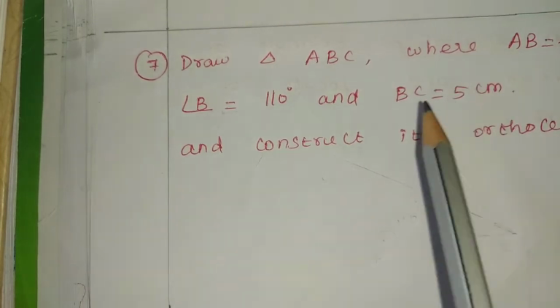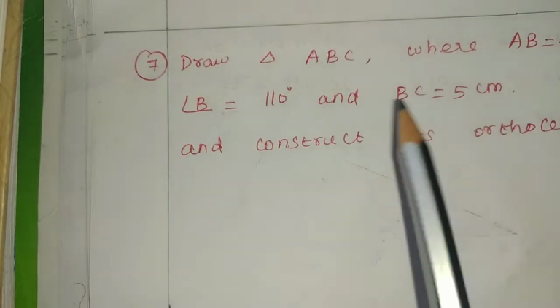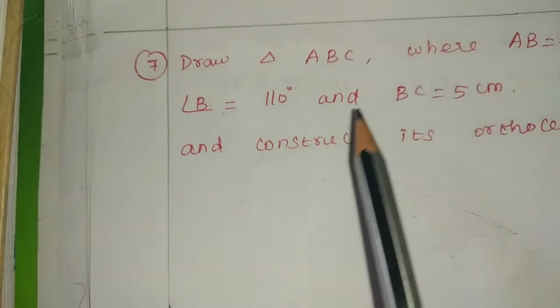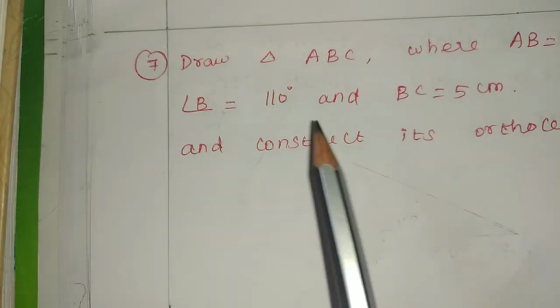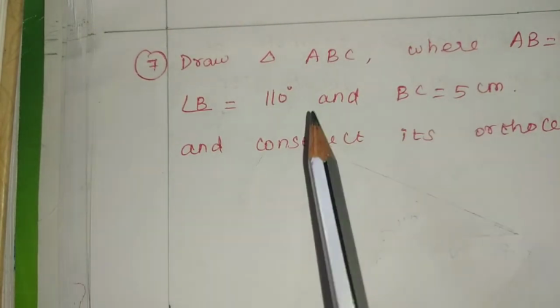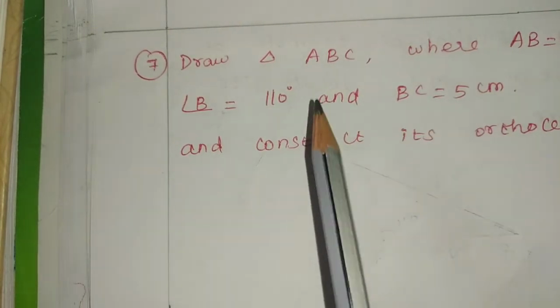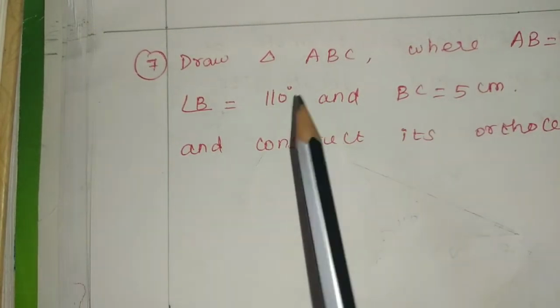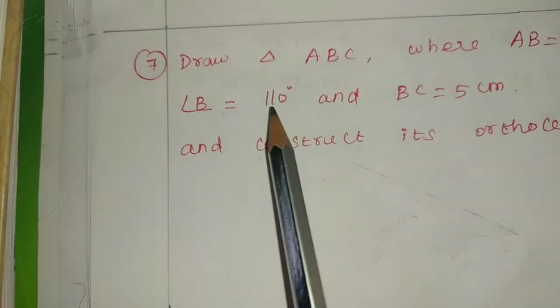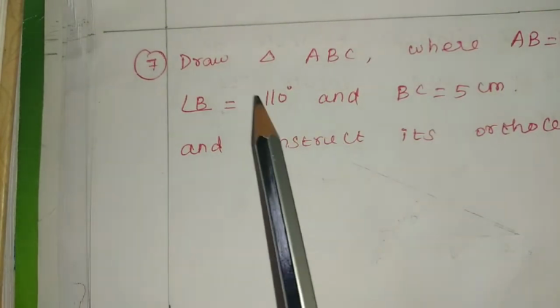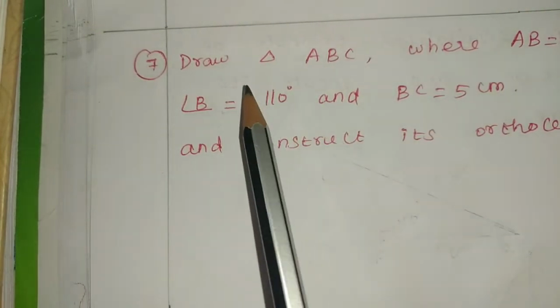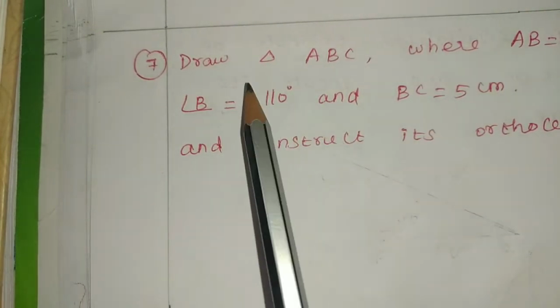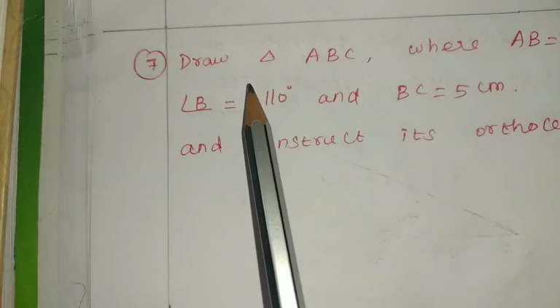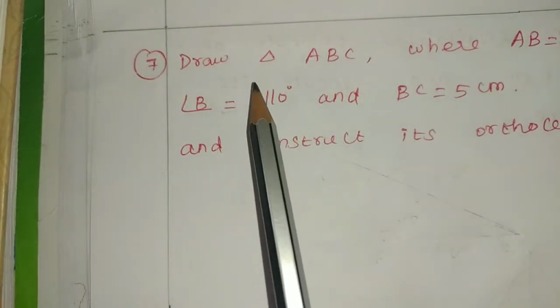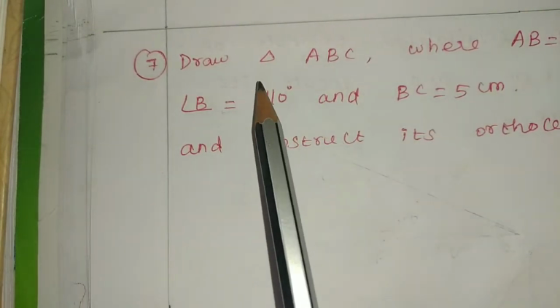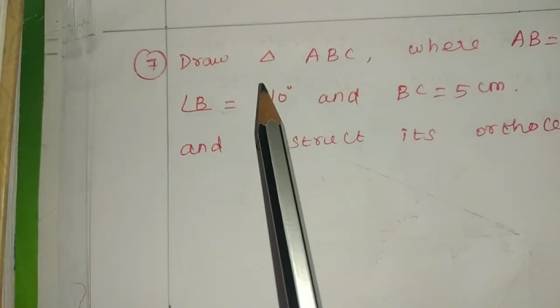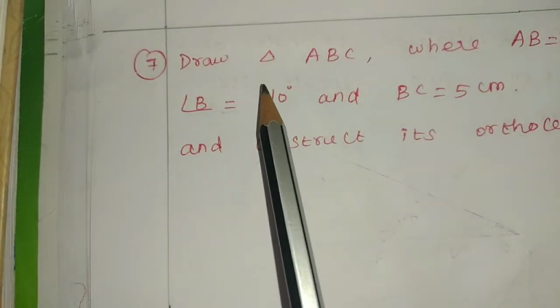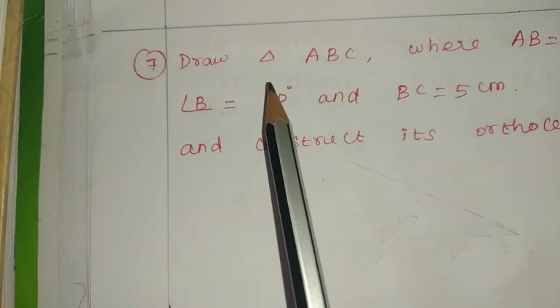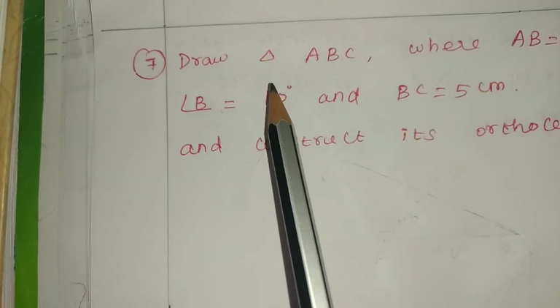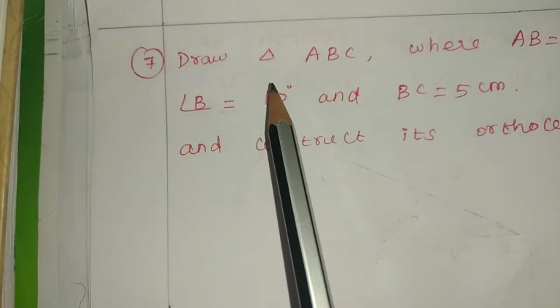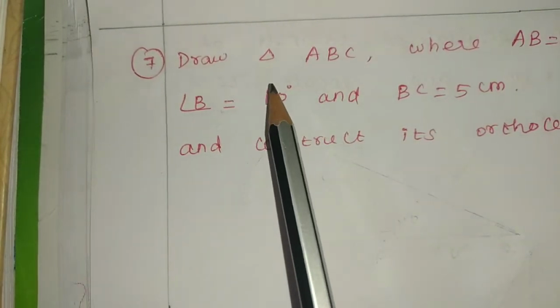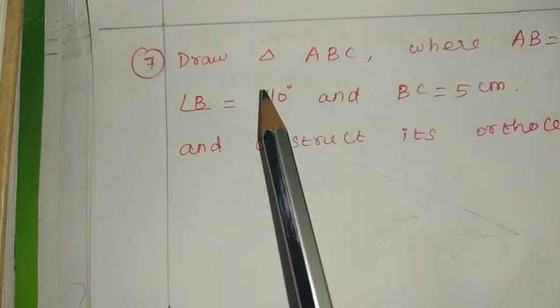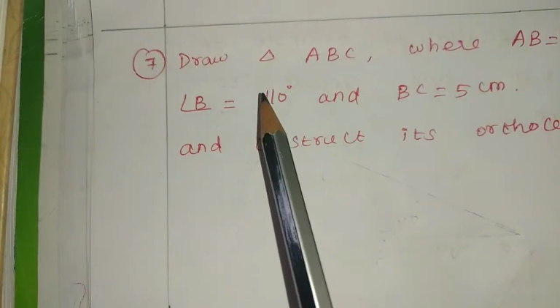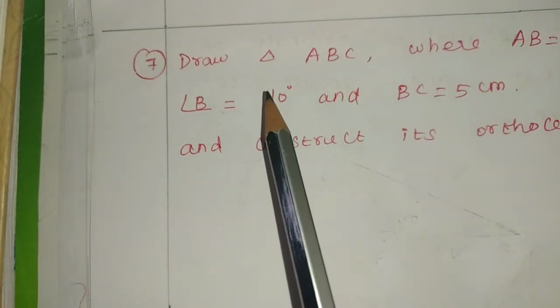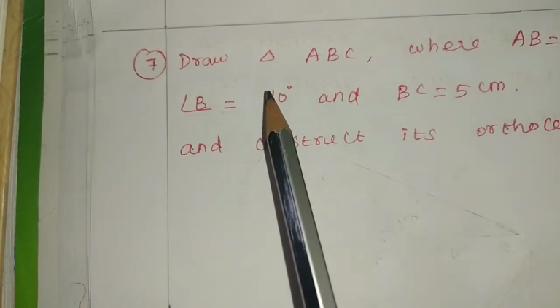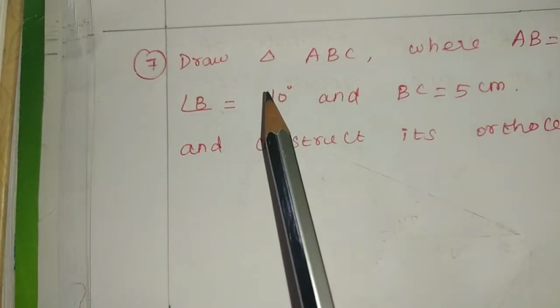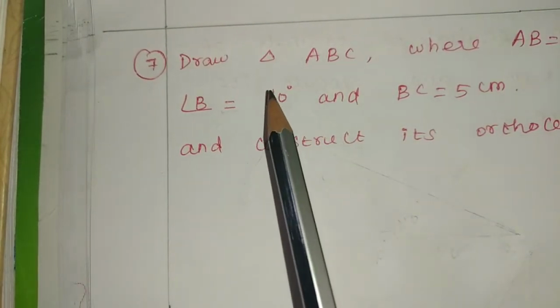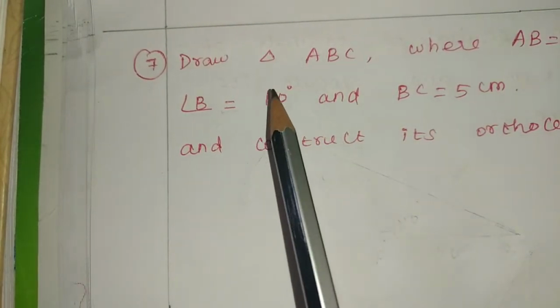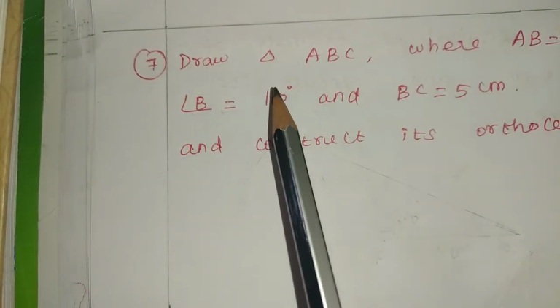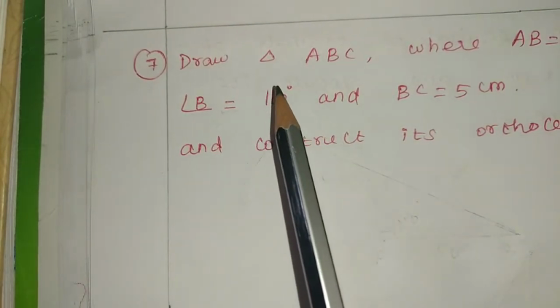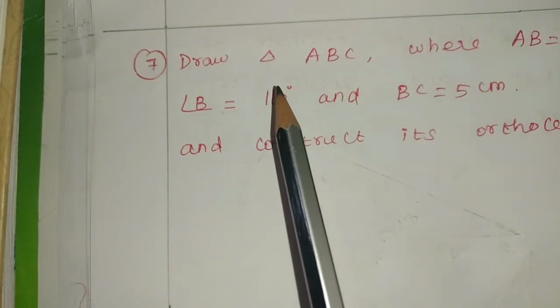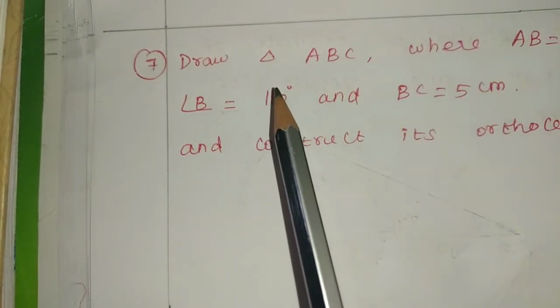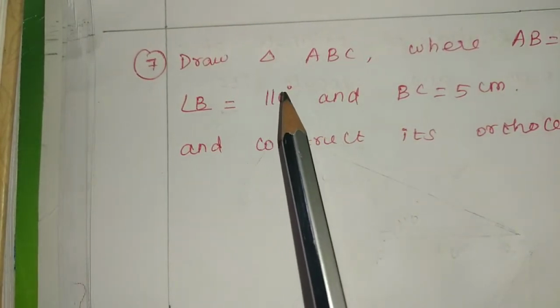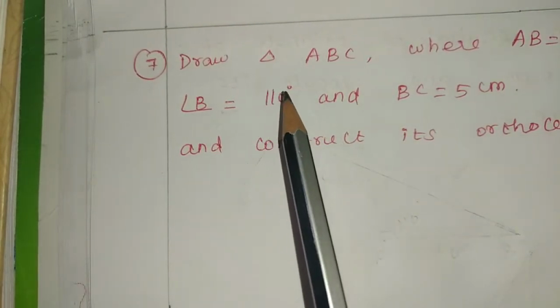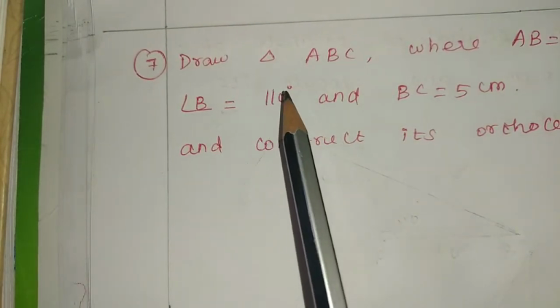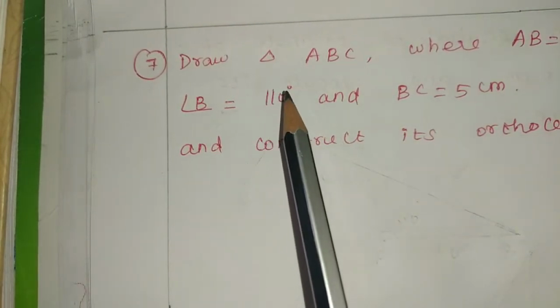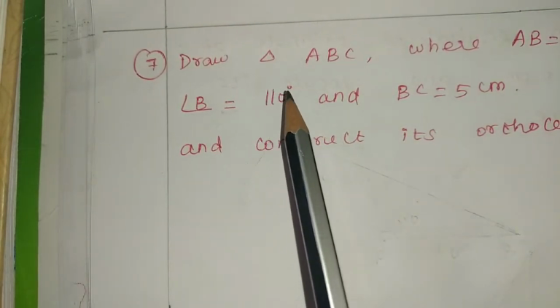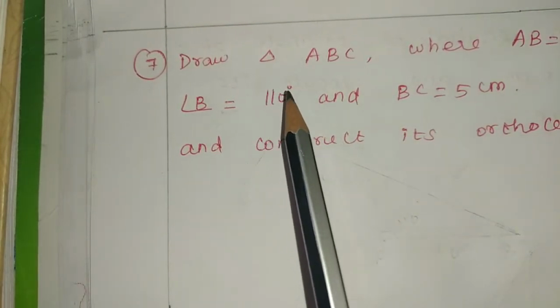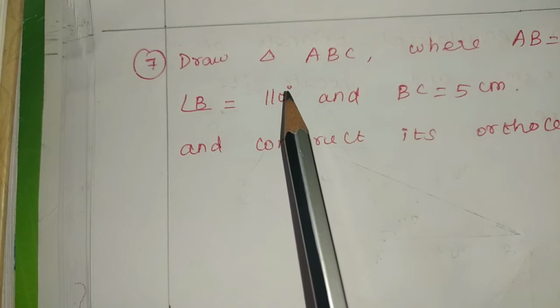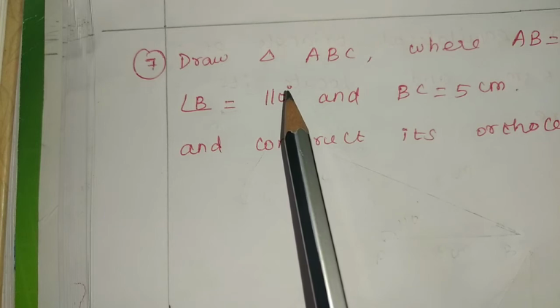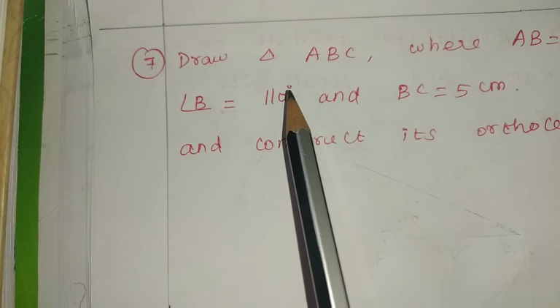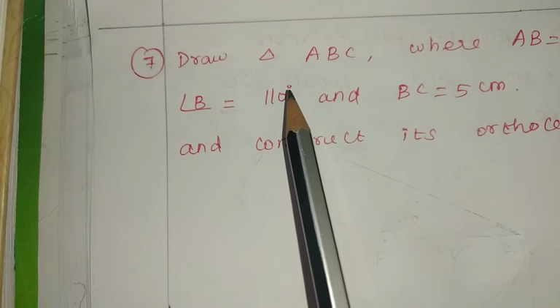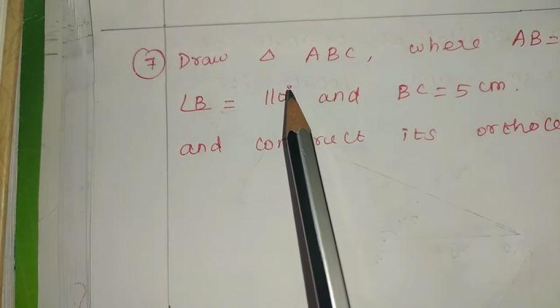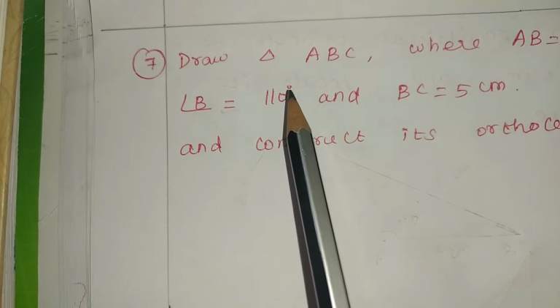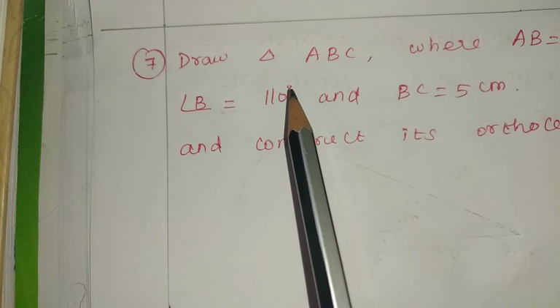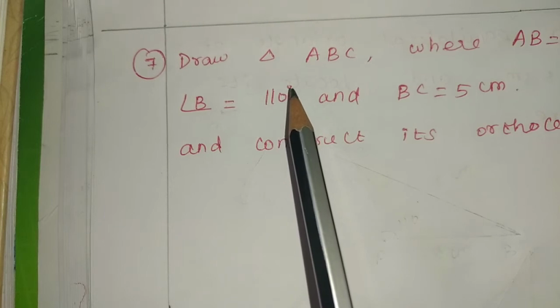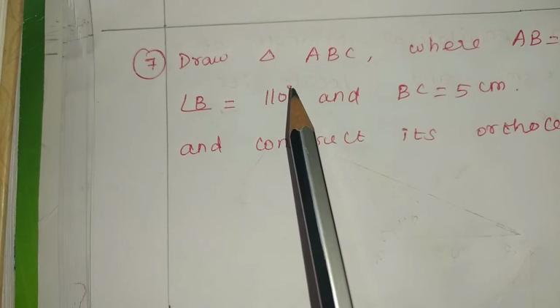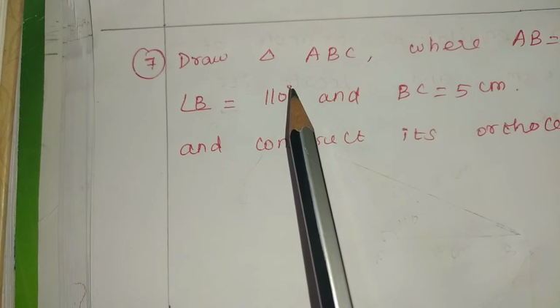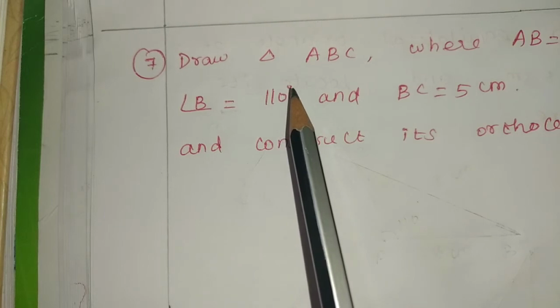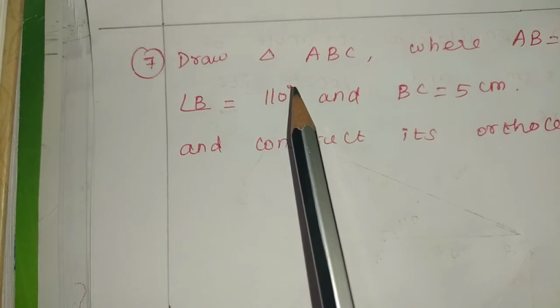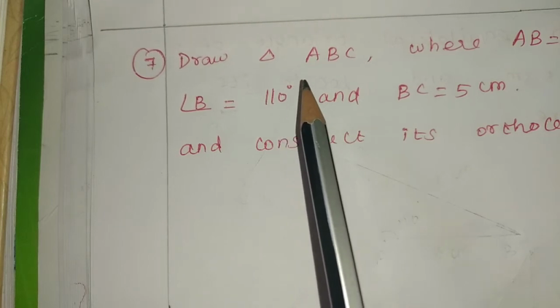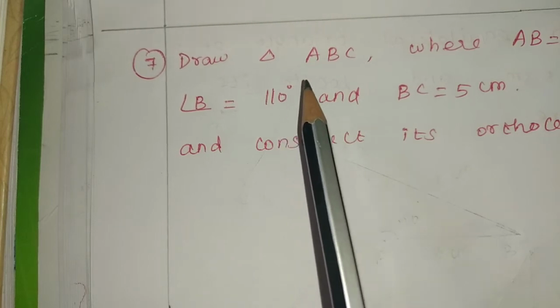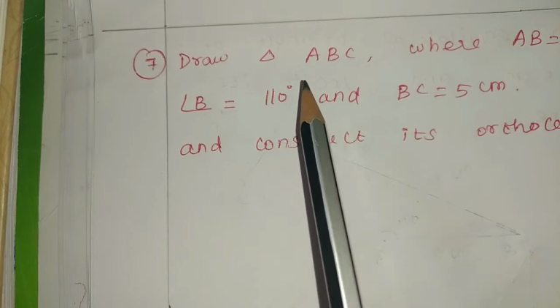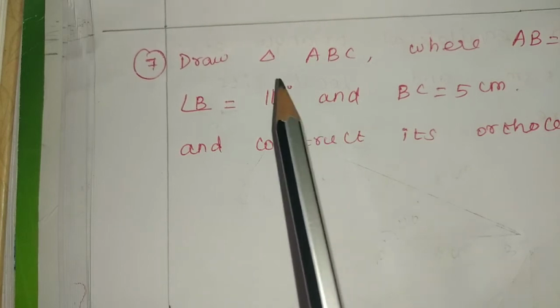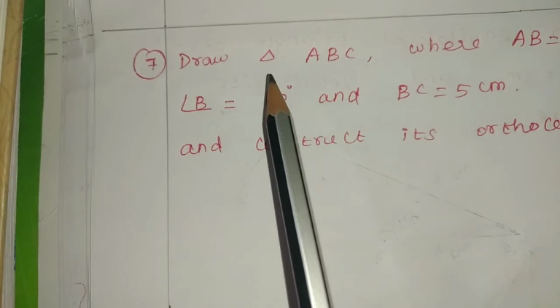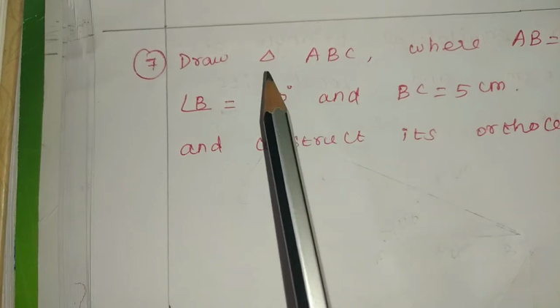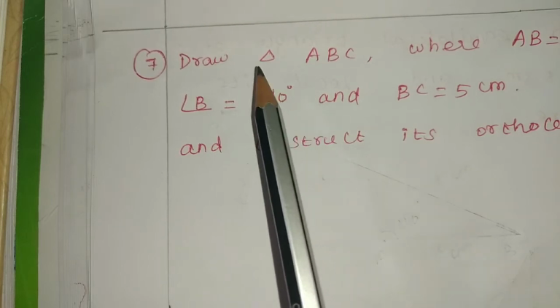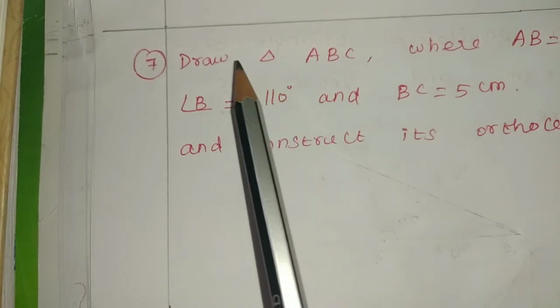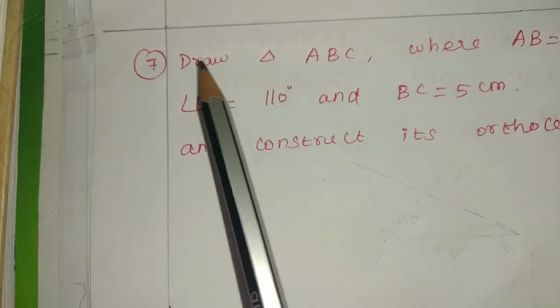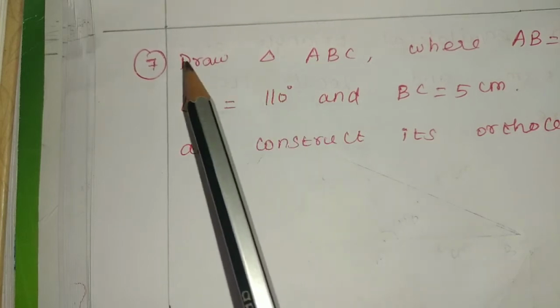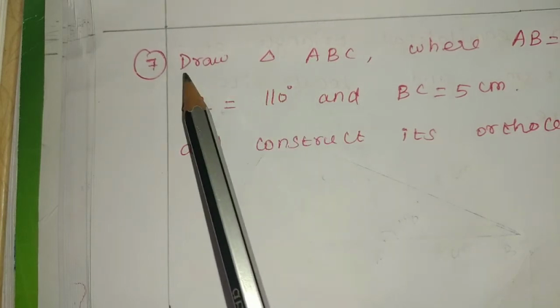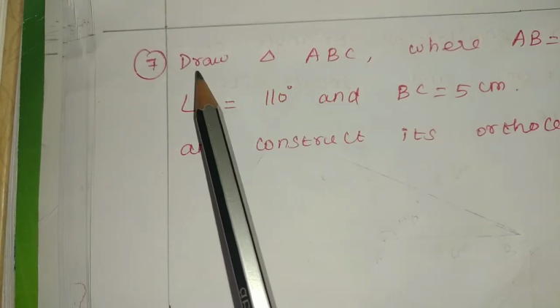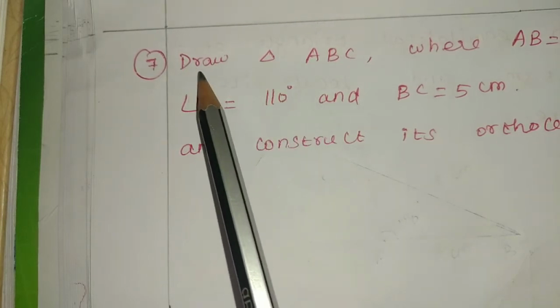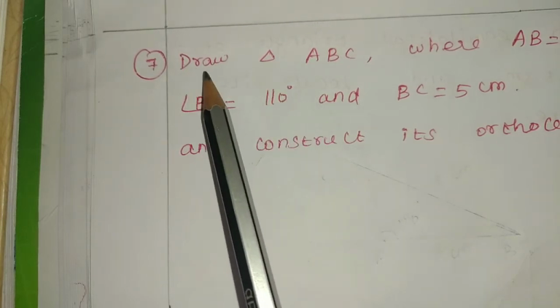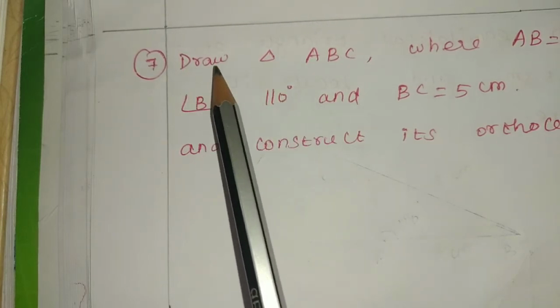Hello friends, I am Saranya. Now I am going to show you the 9th Standard Maths, Chapter 4, Exercise 4.5, 7th sum.